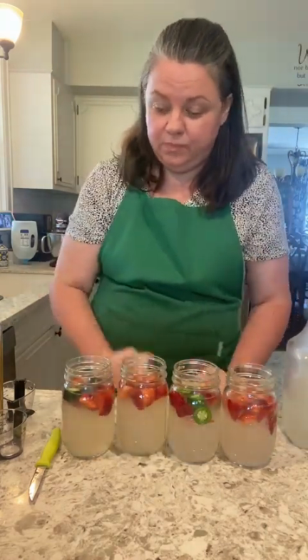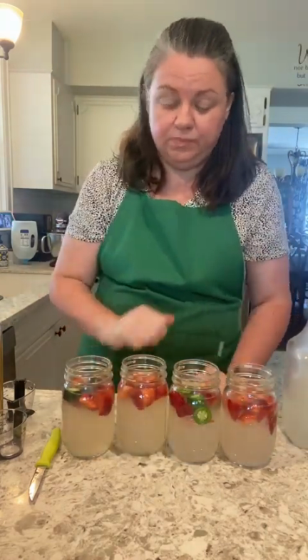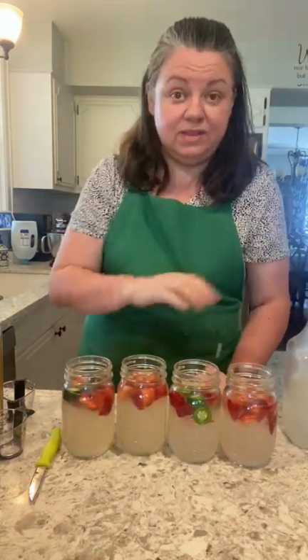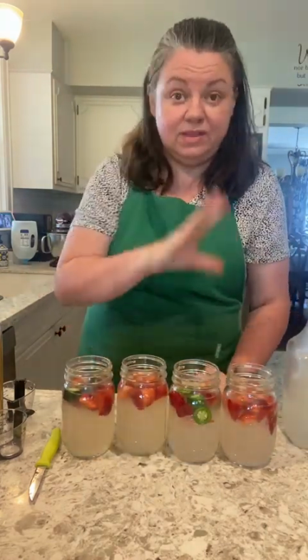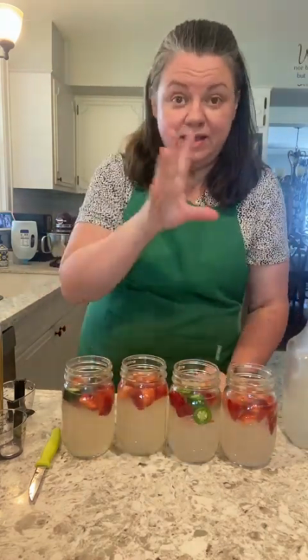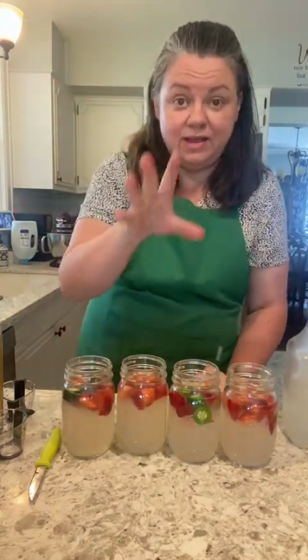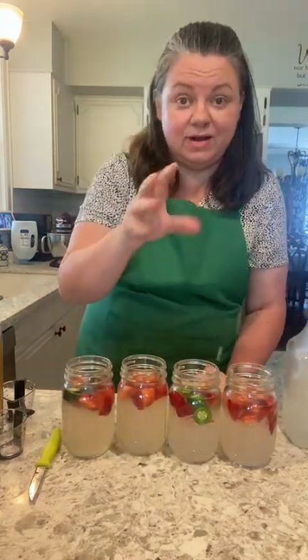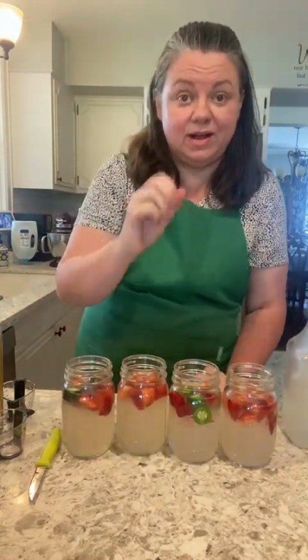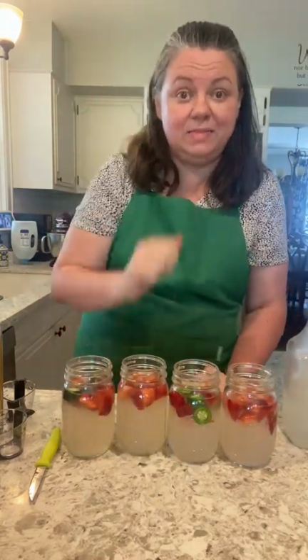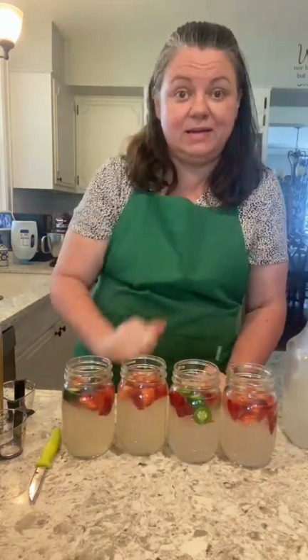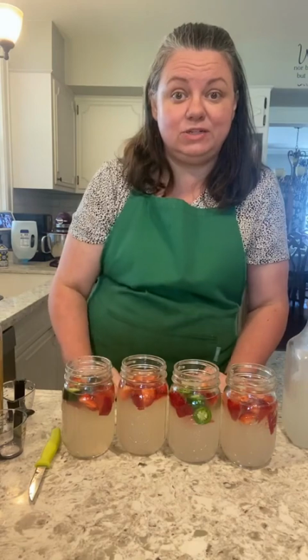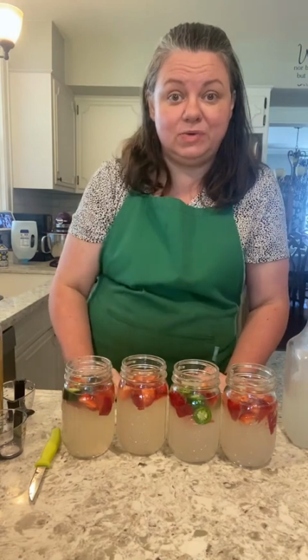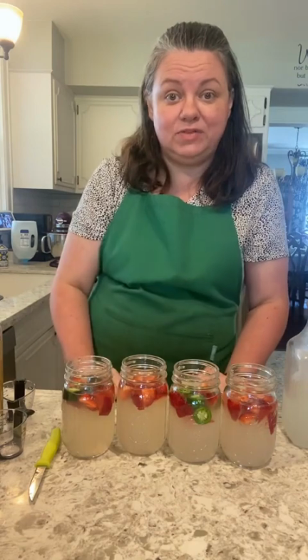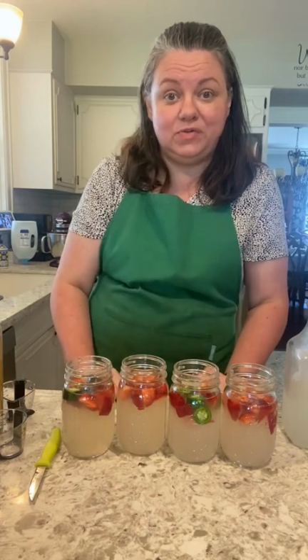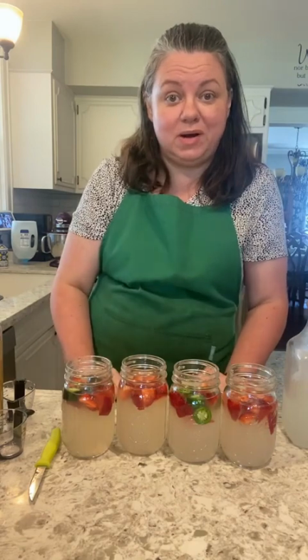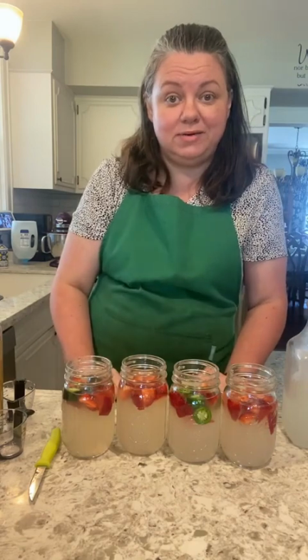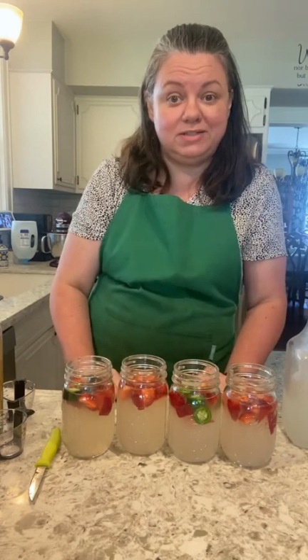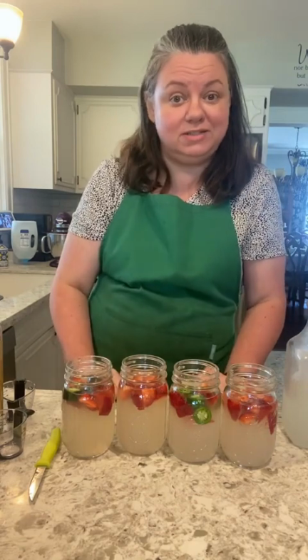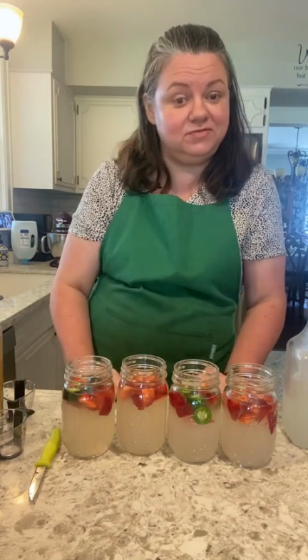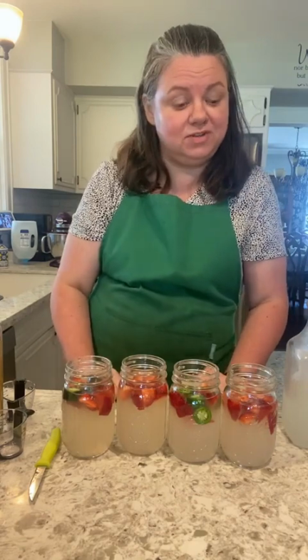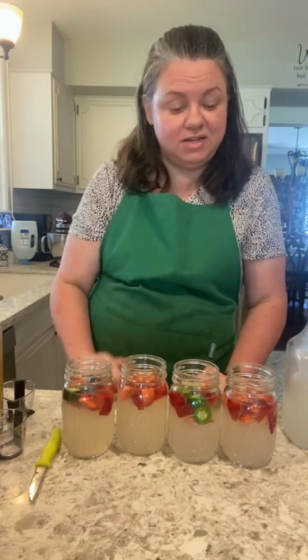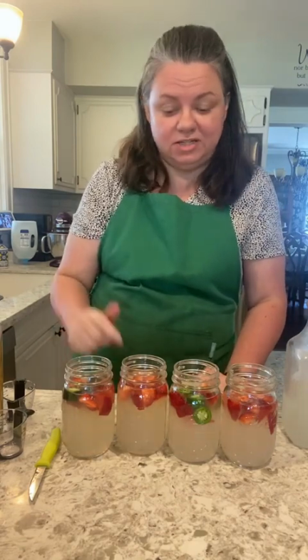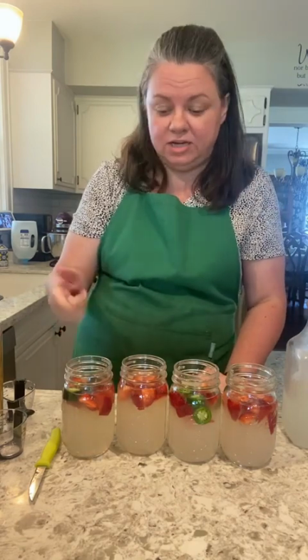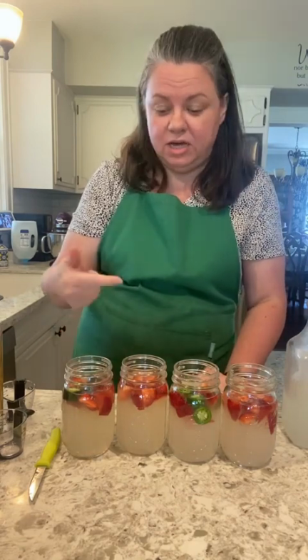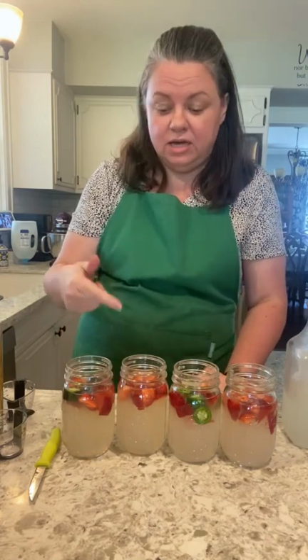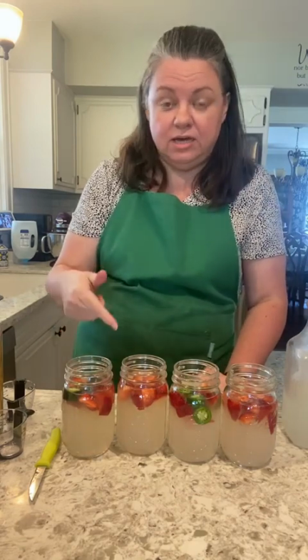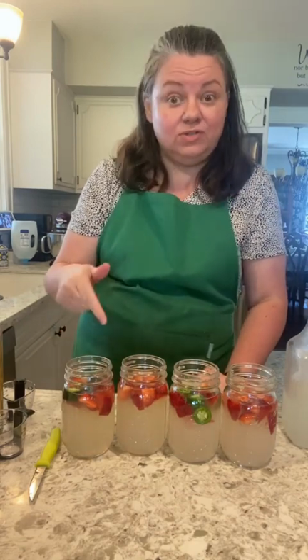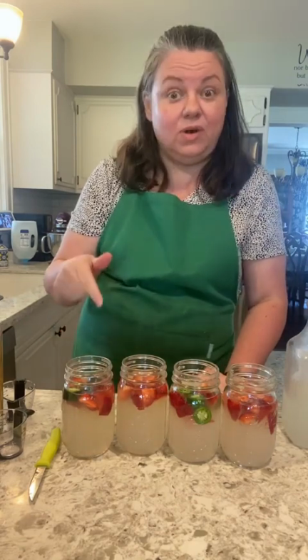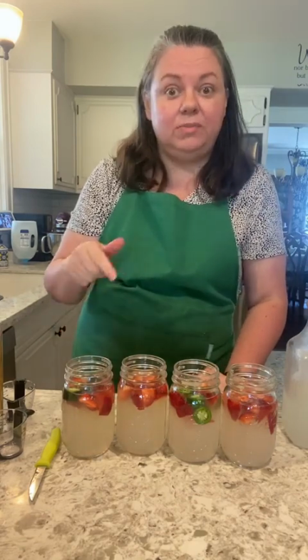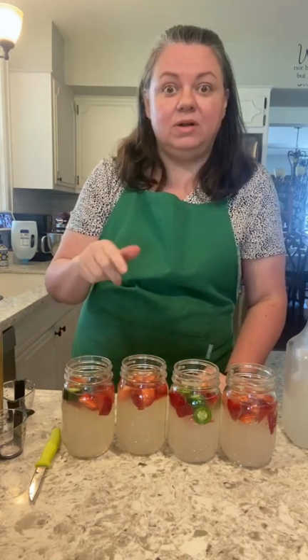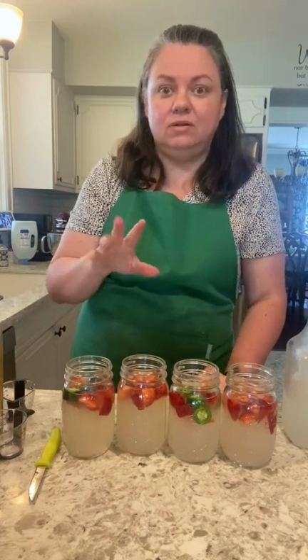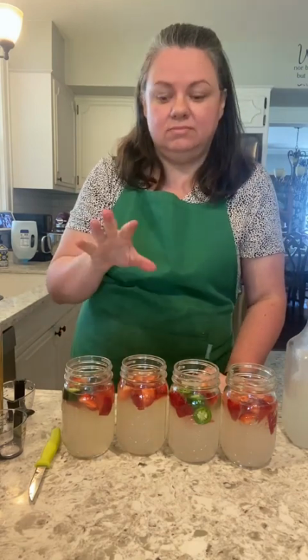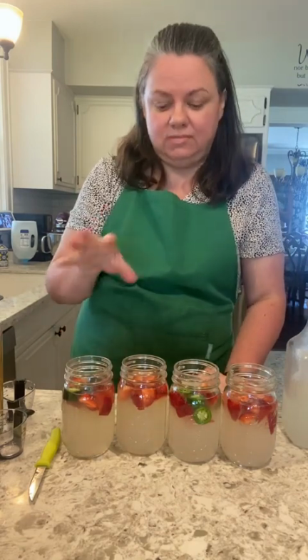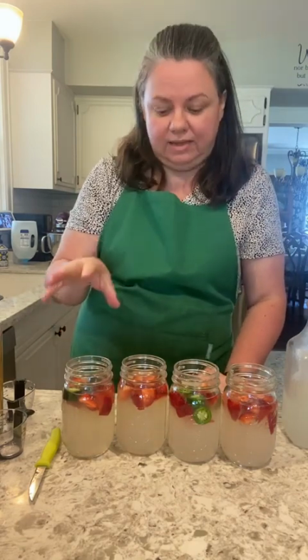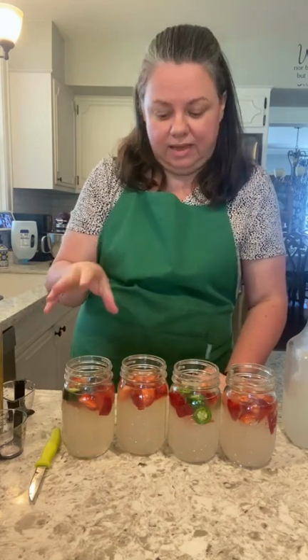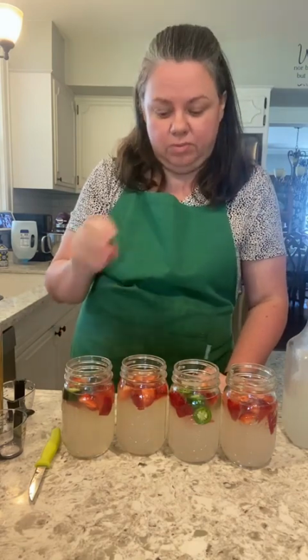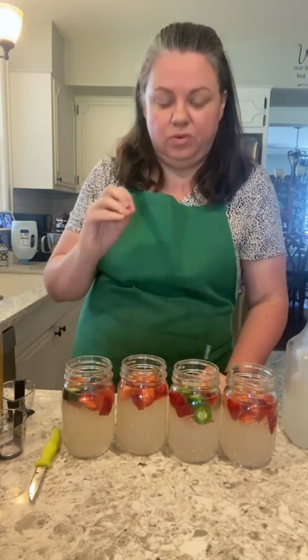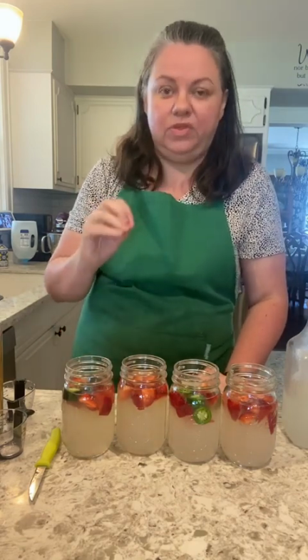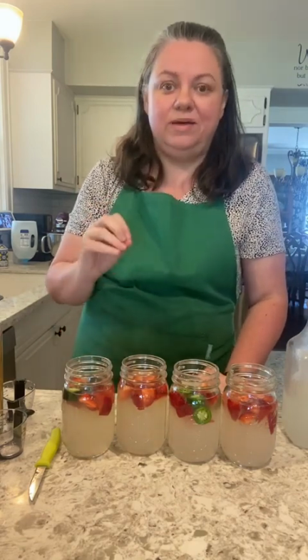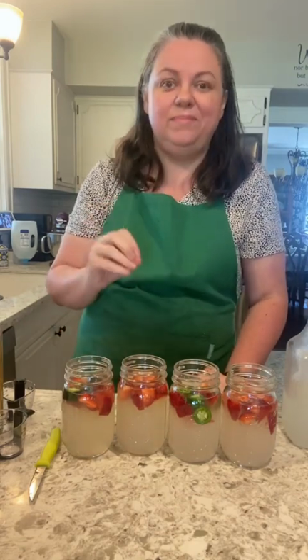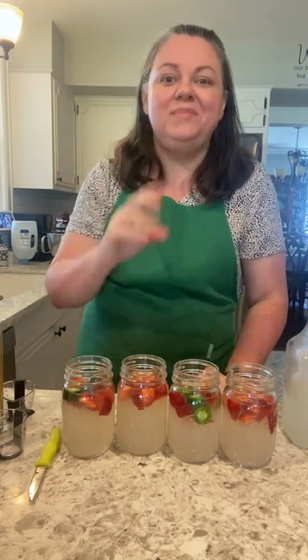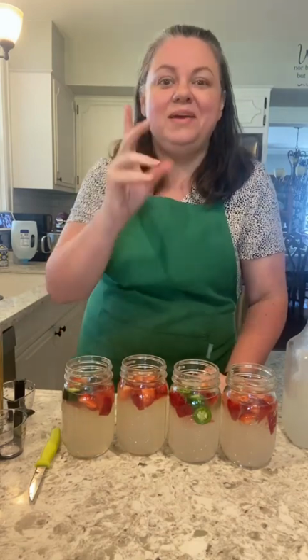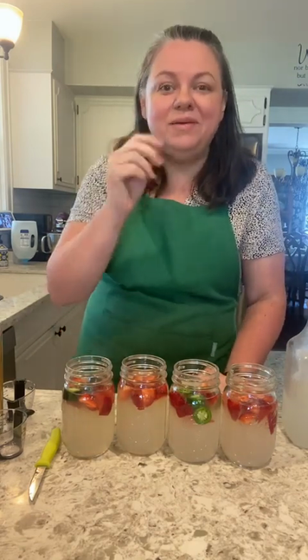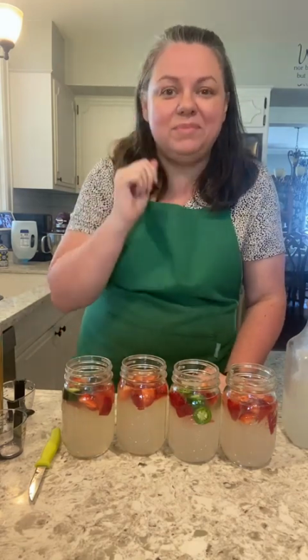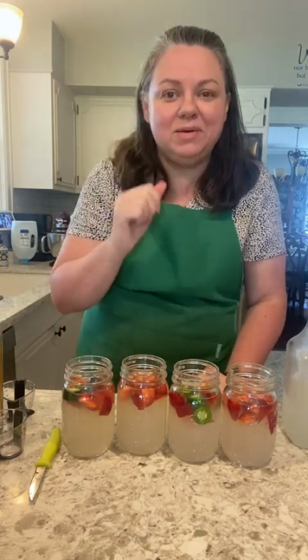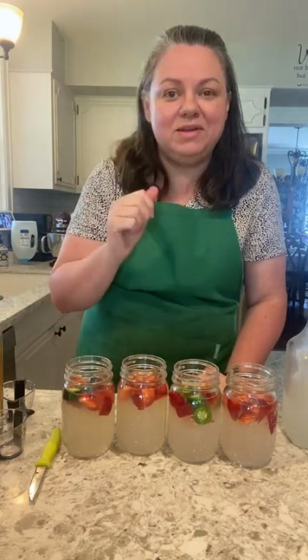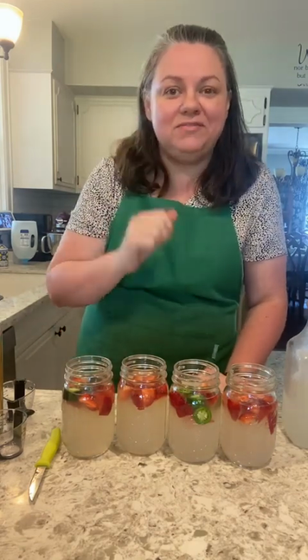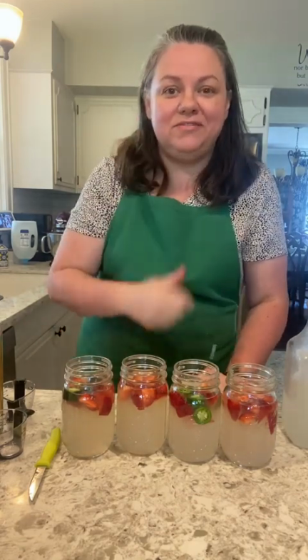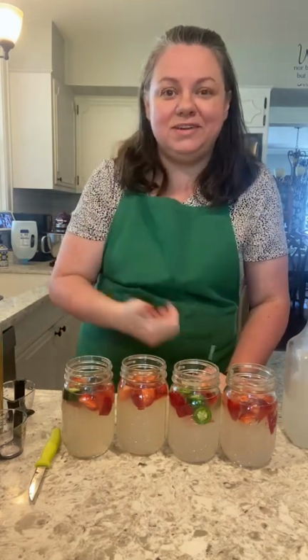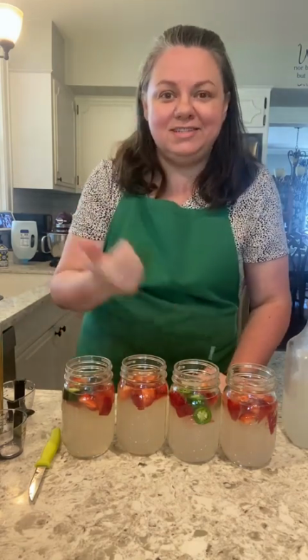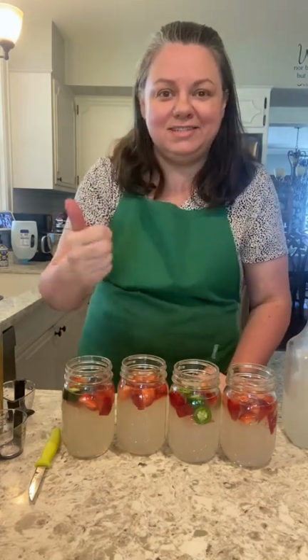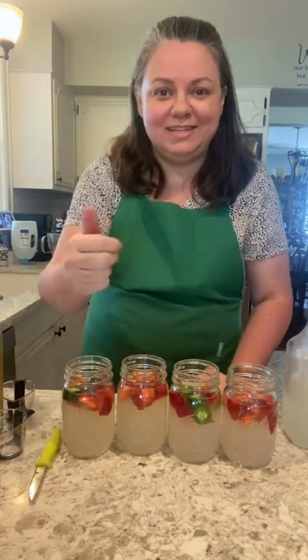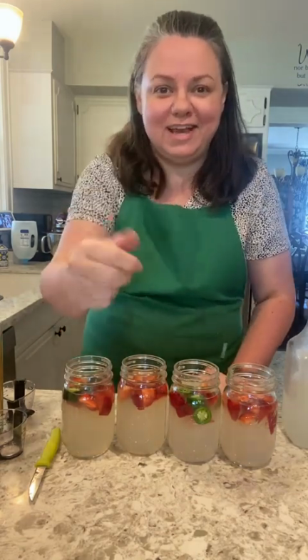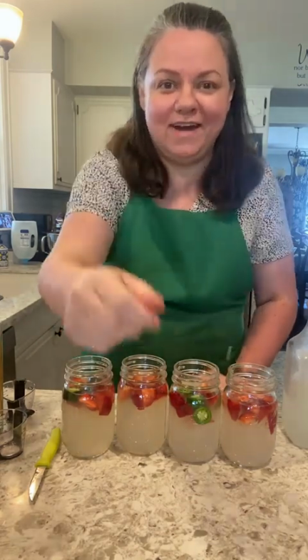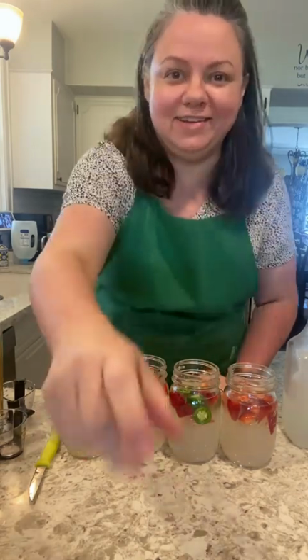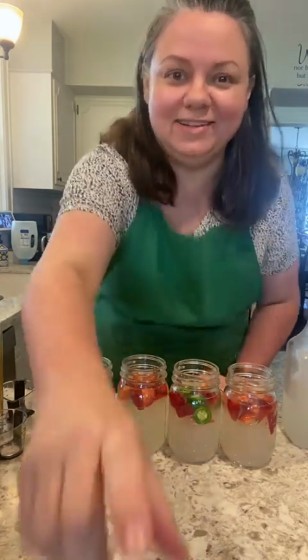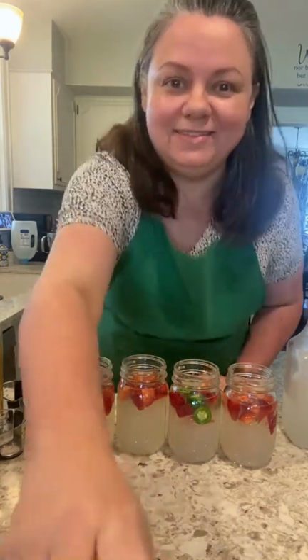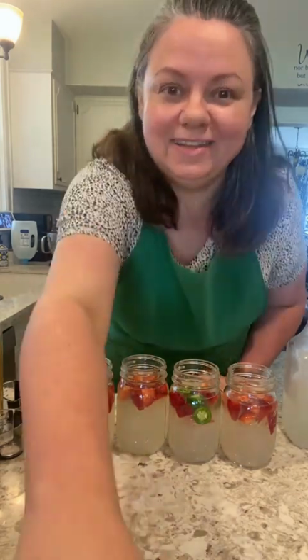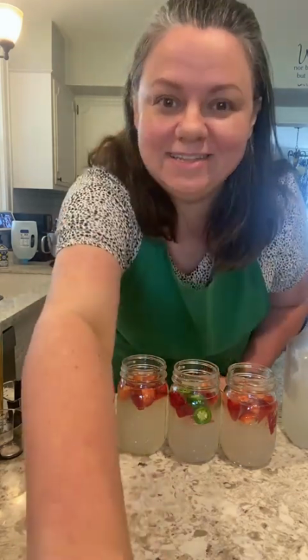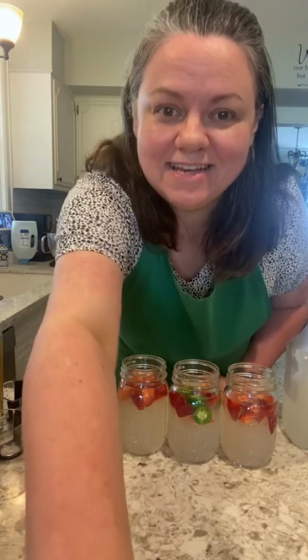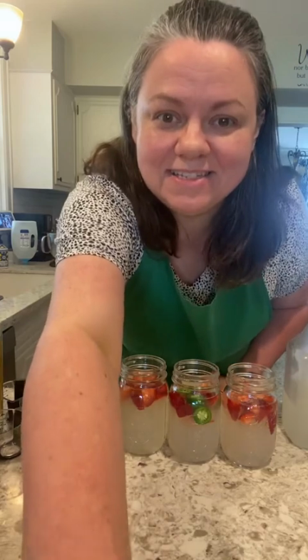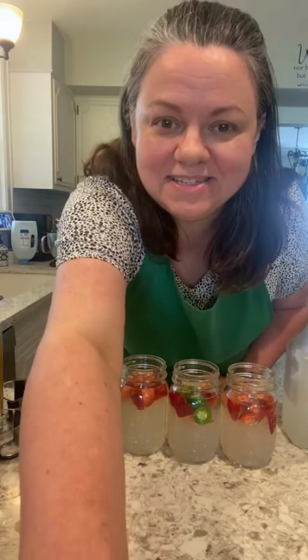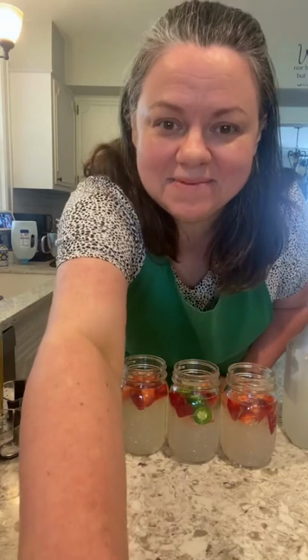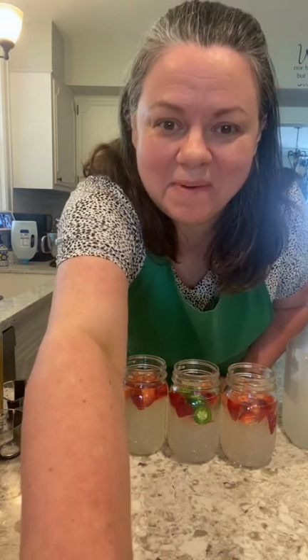He recommended 24 hours in the fridge, so I'm going to label them, put them in the fridge, and see how they taste tomorrow.